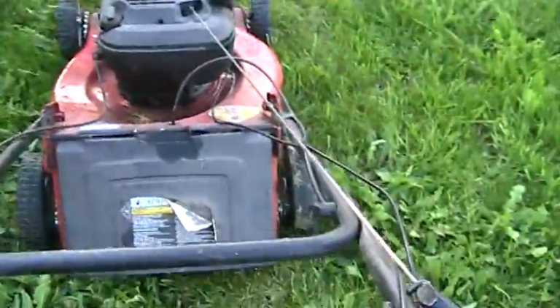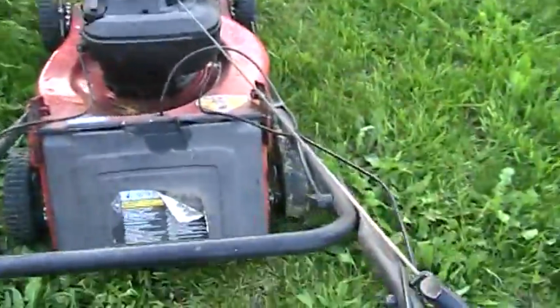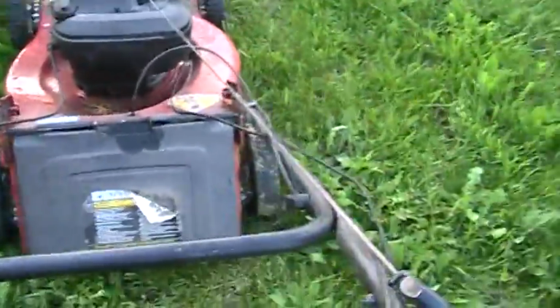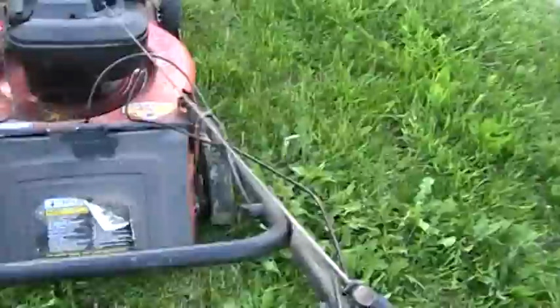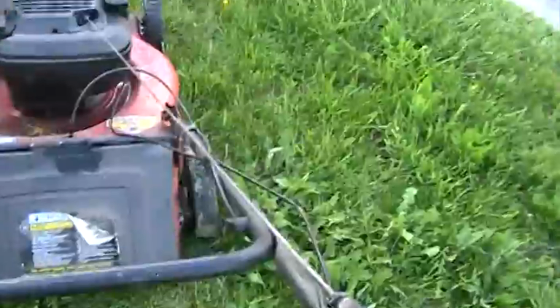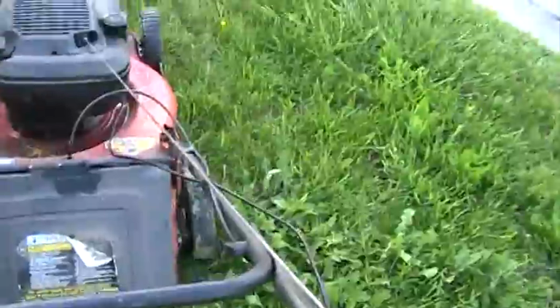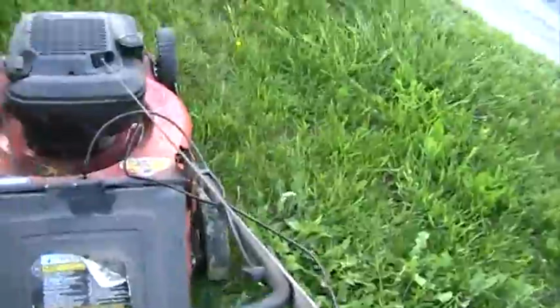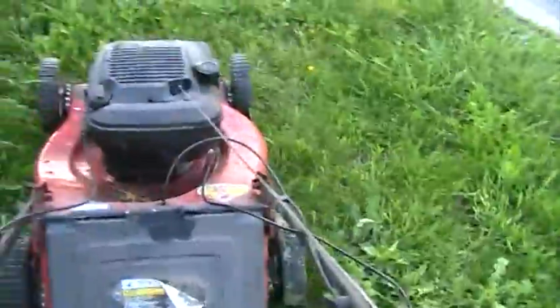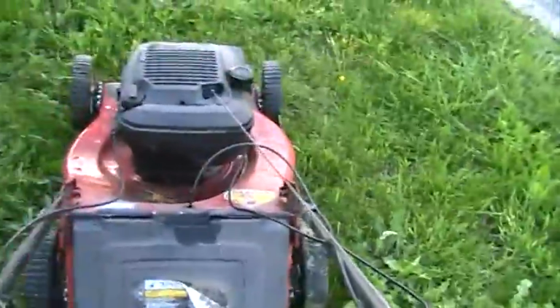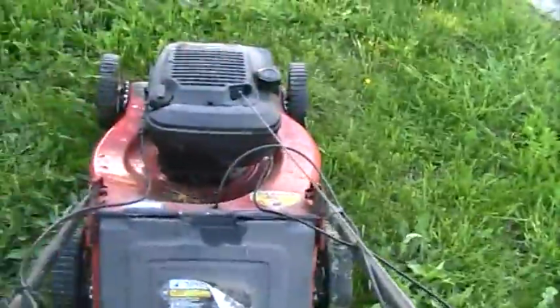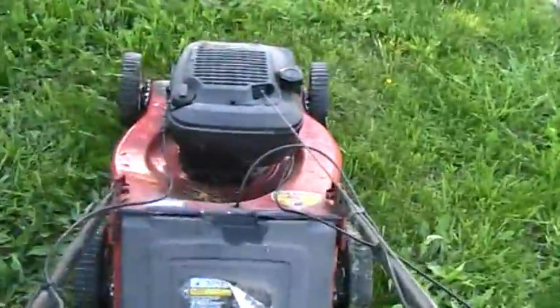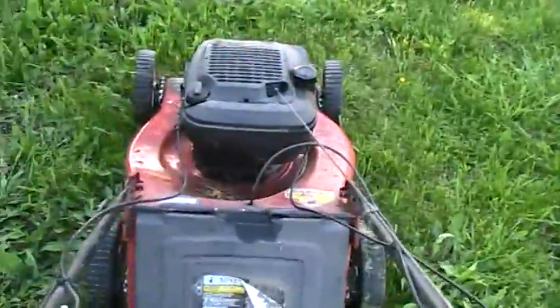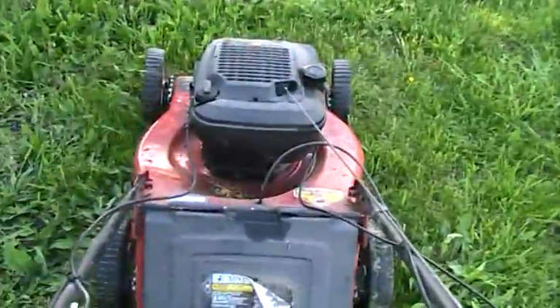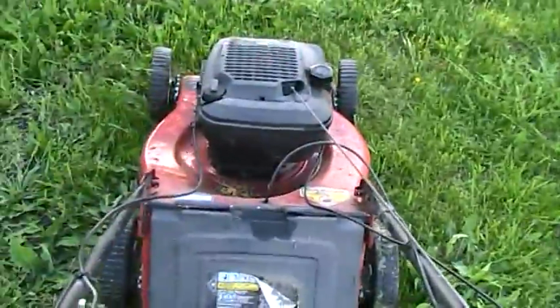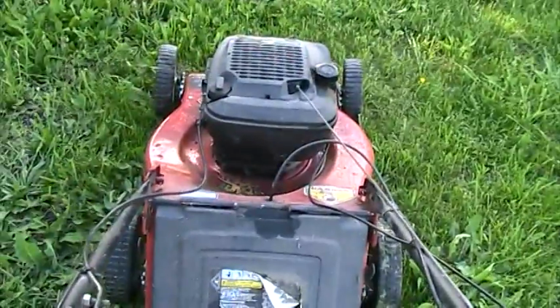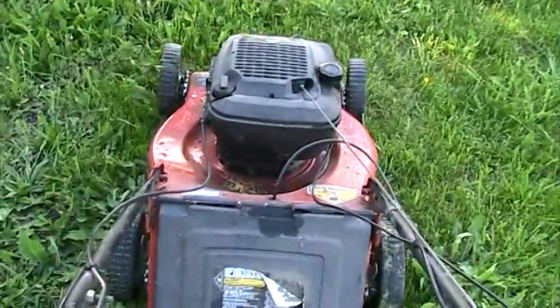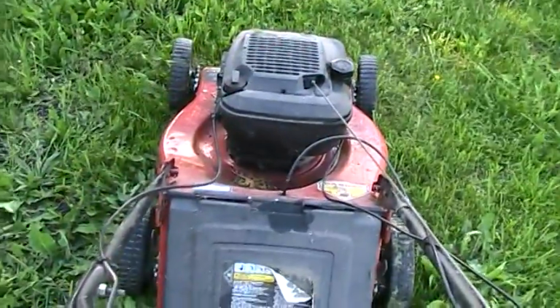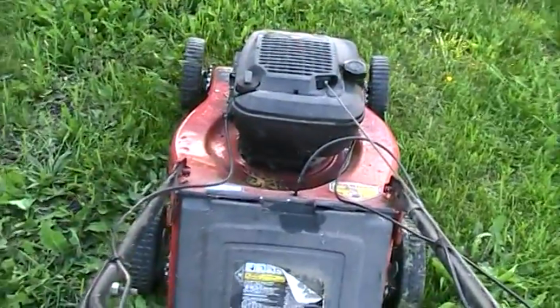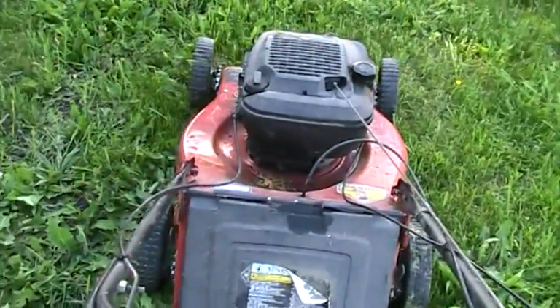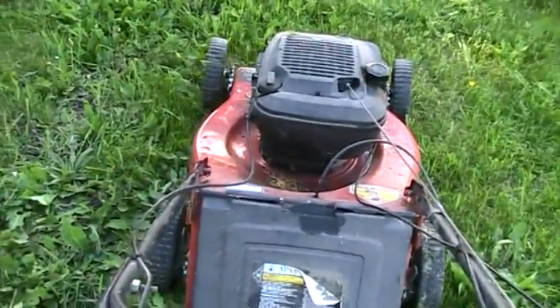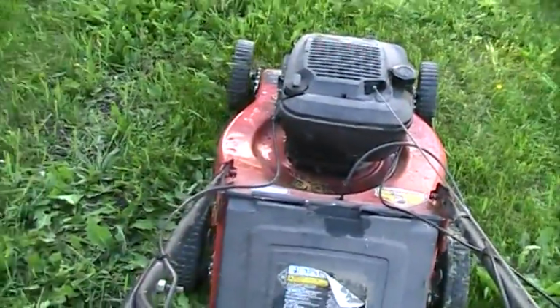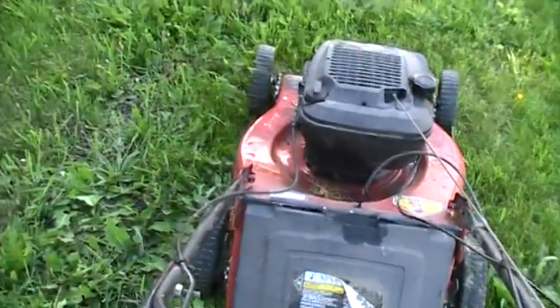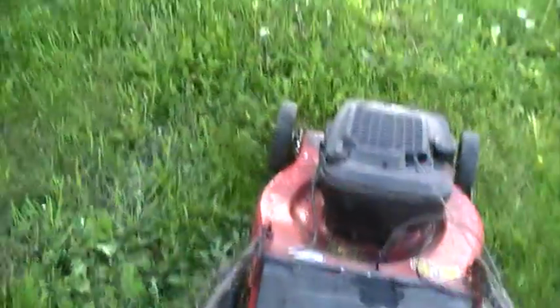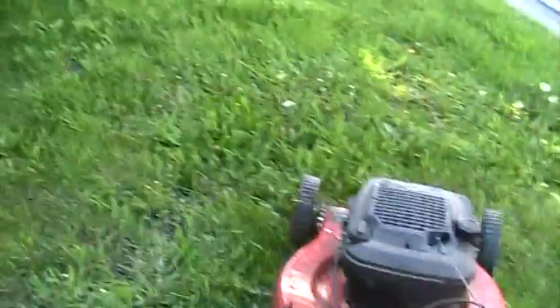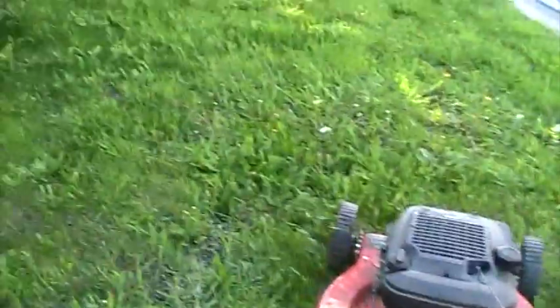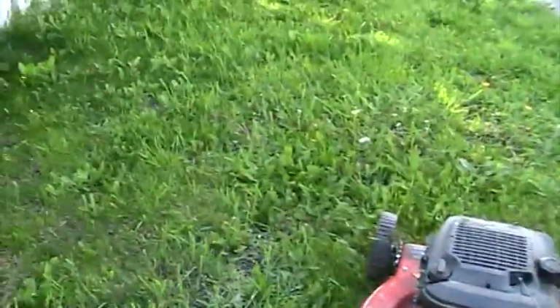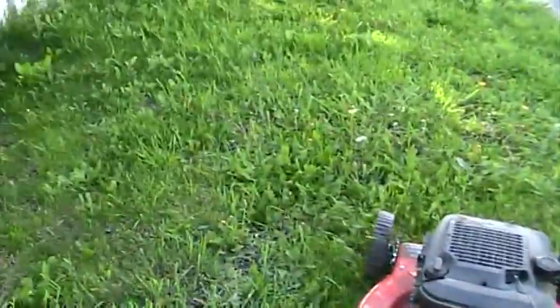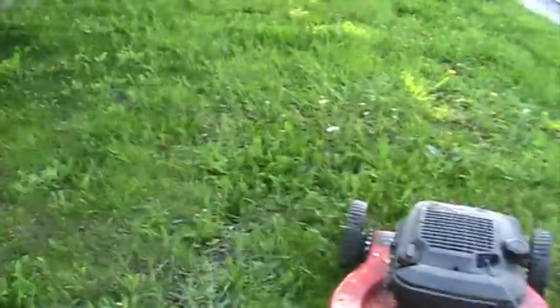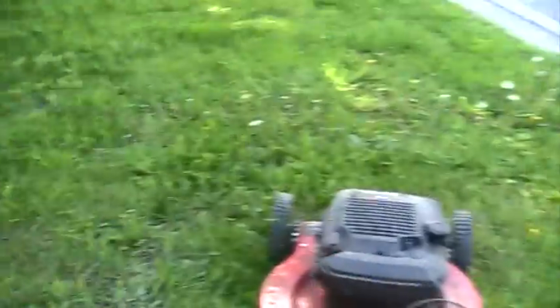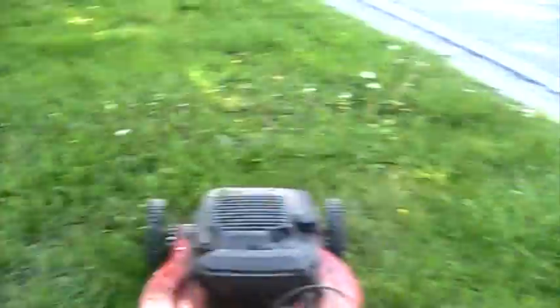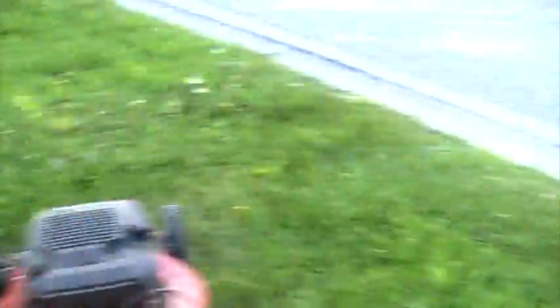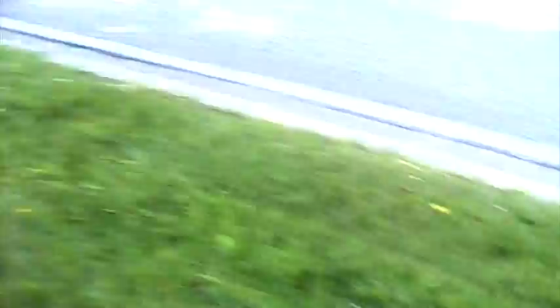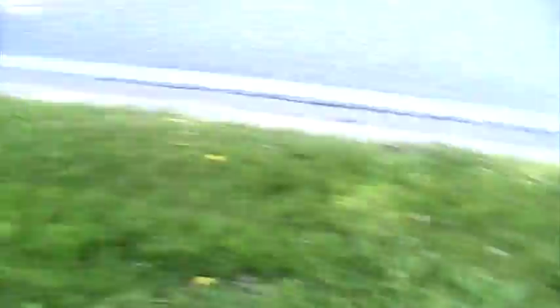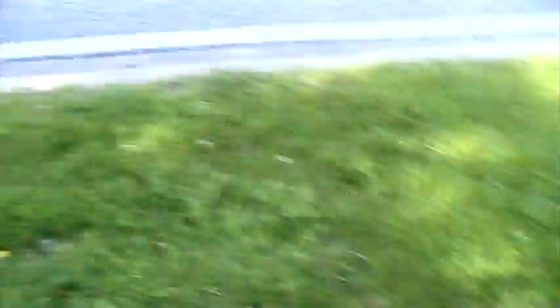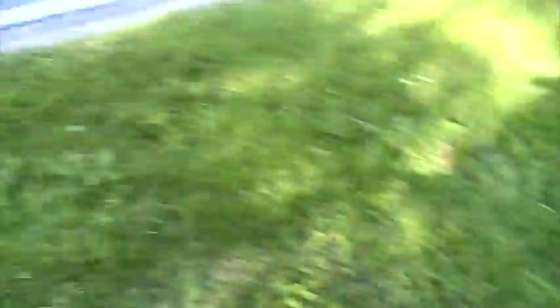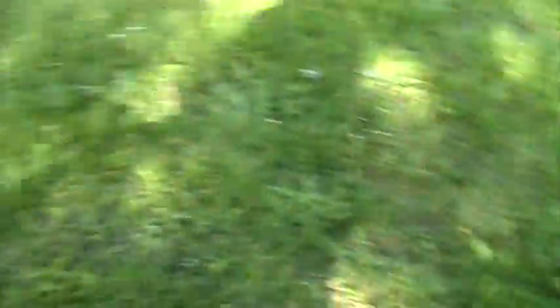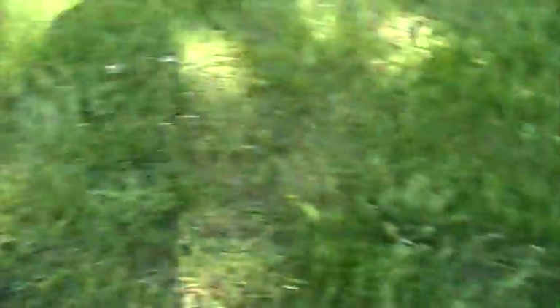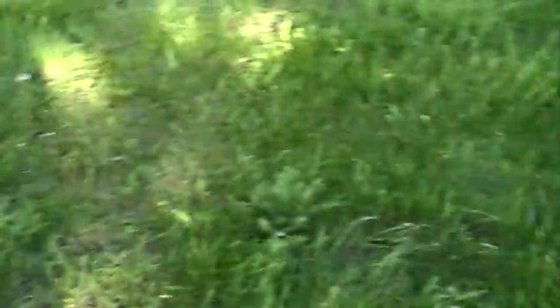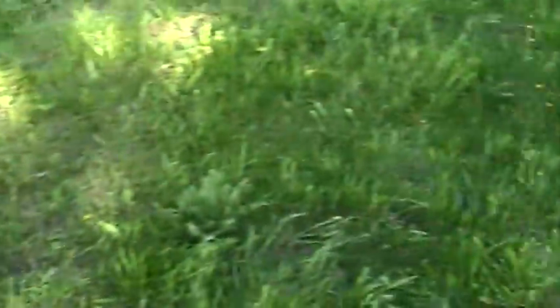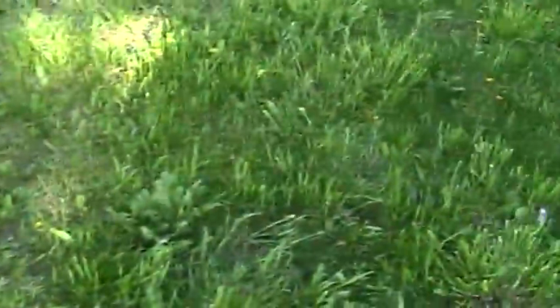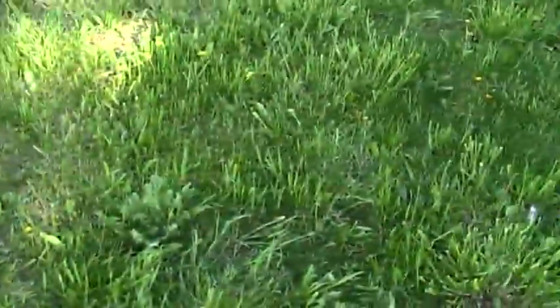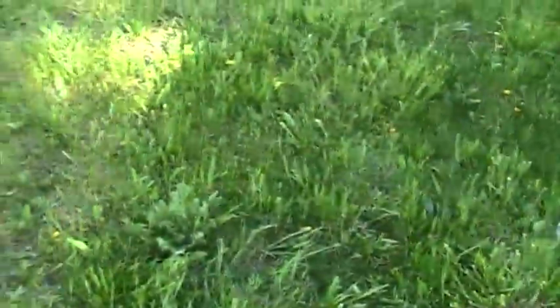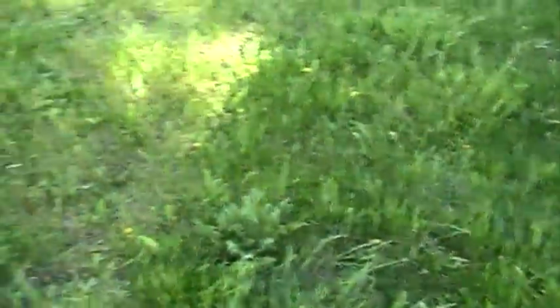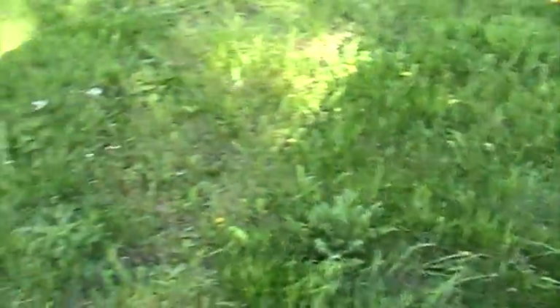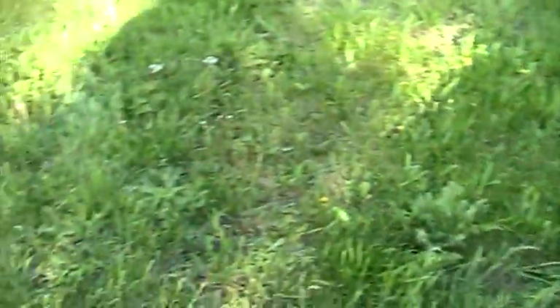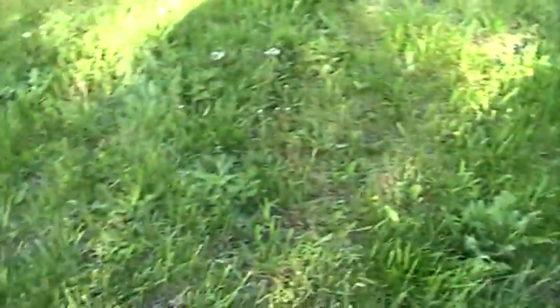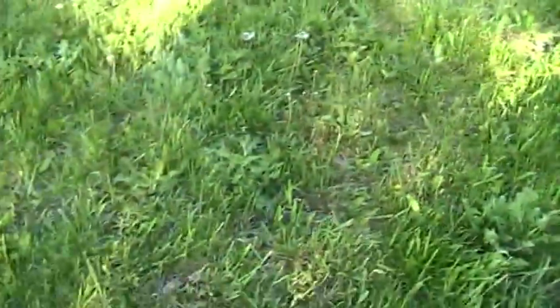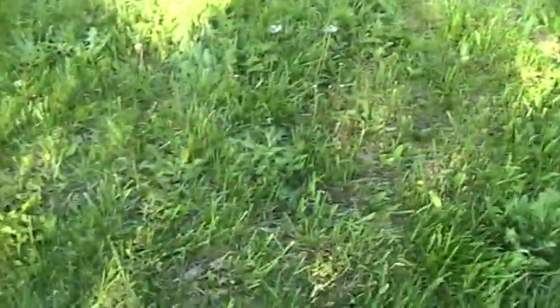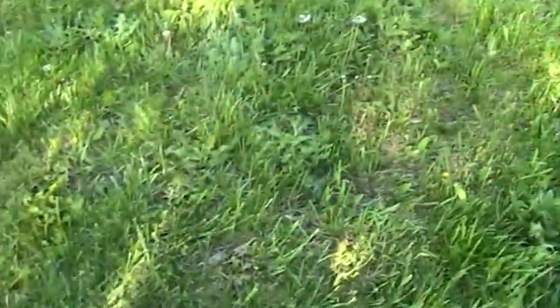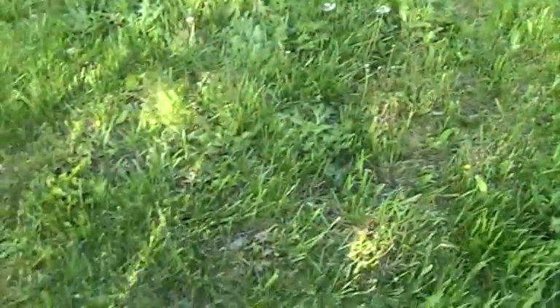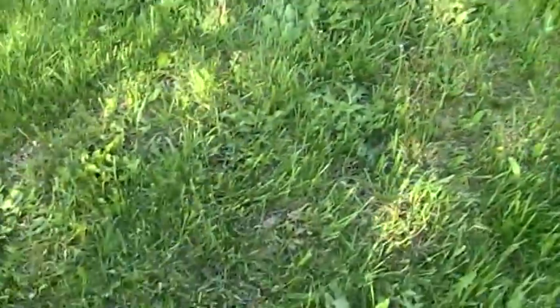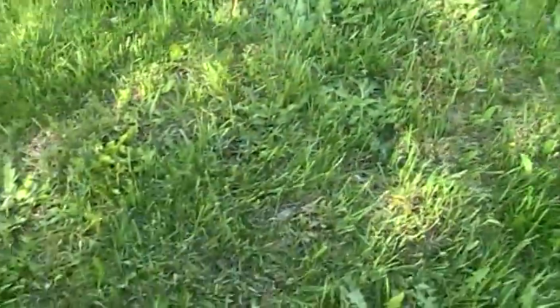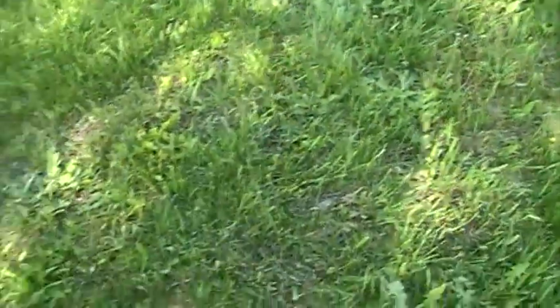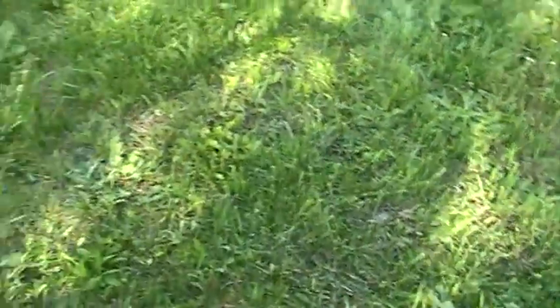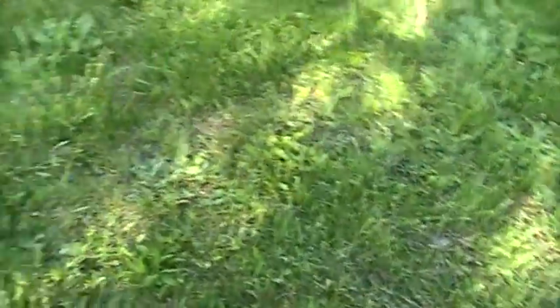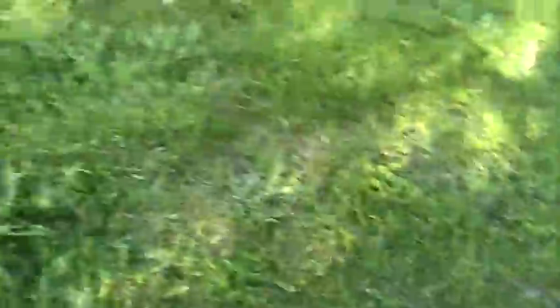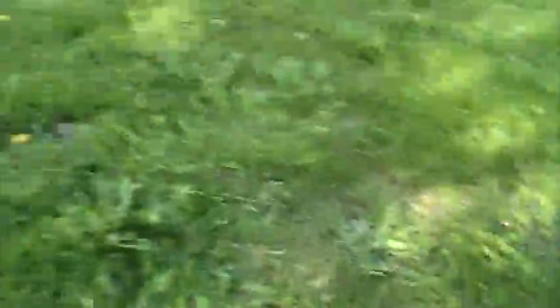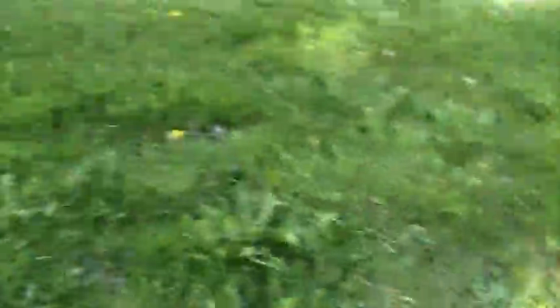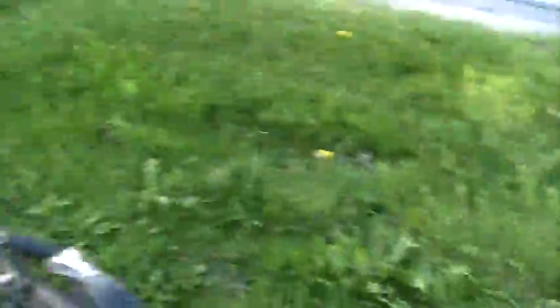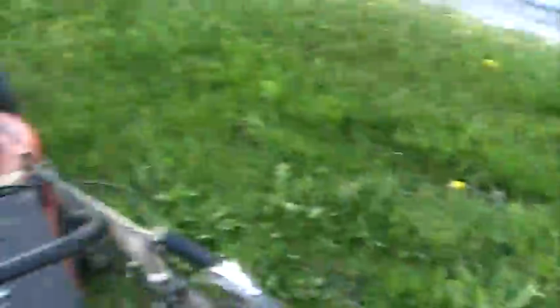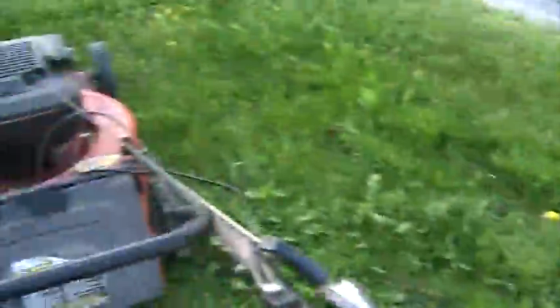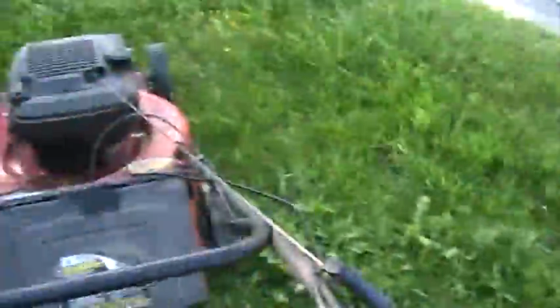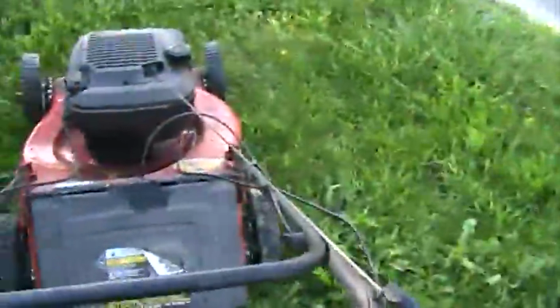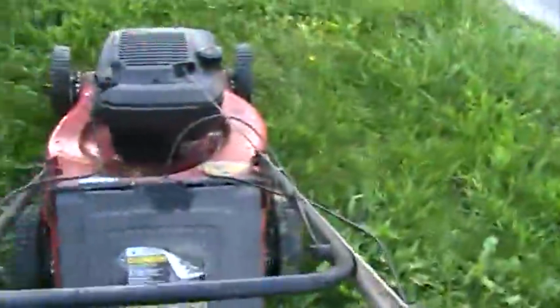It runs pretty good. We're just gonna cut a little bit of this back field. I mean, I won't shoot the video.